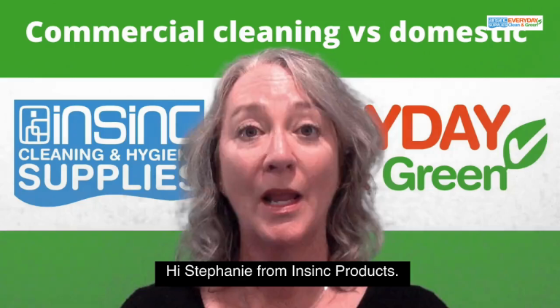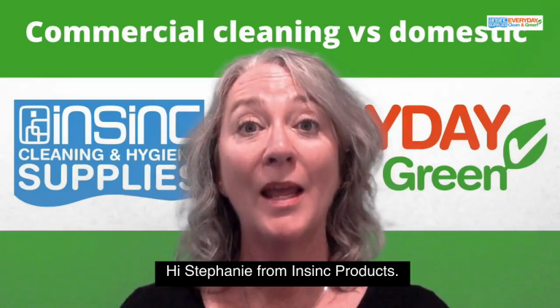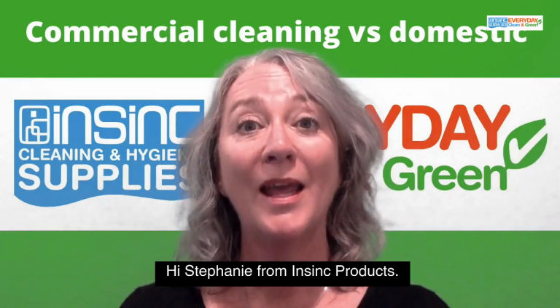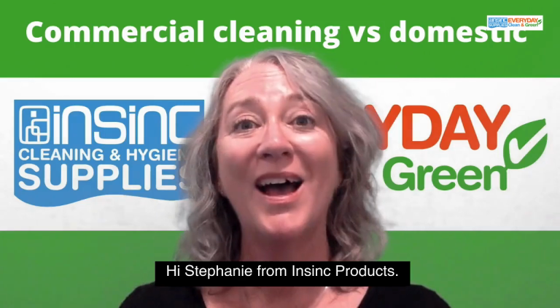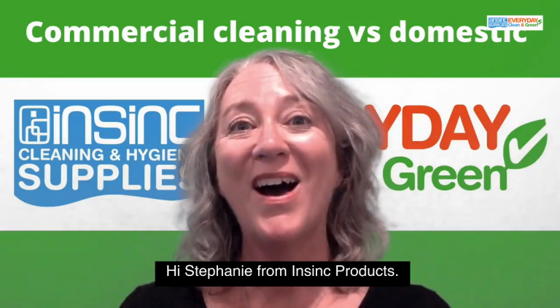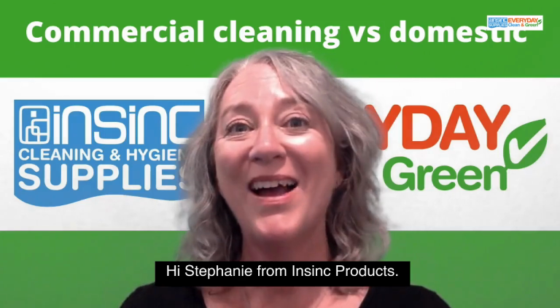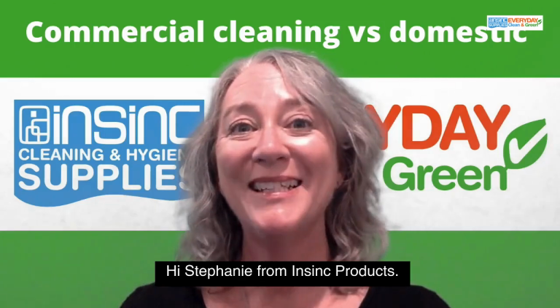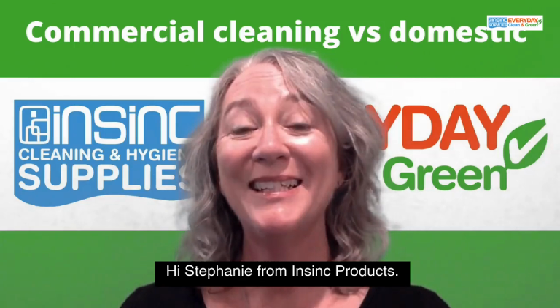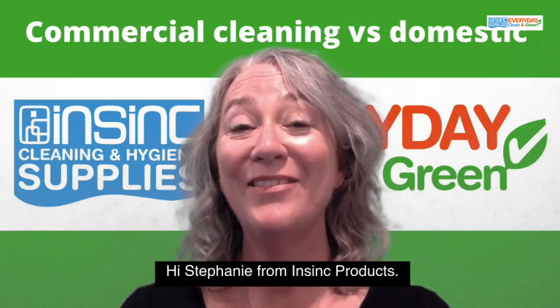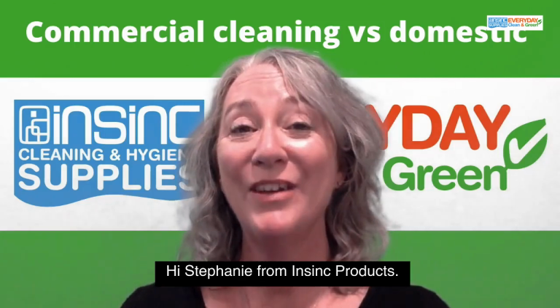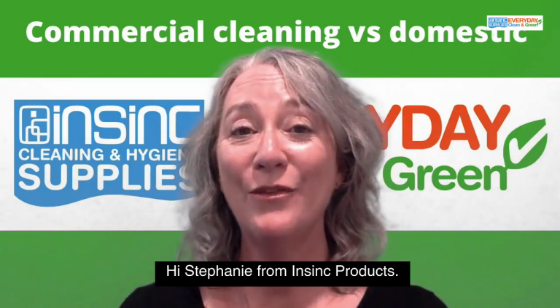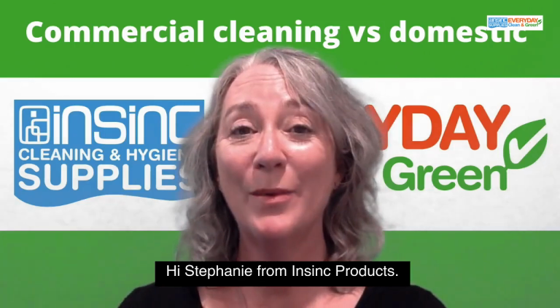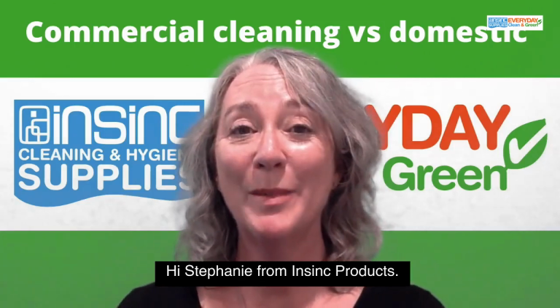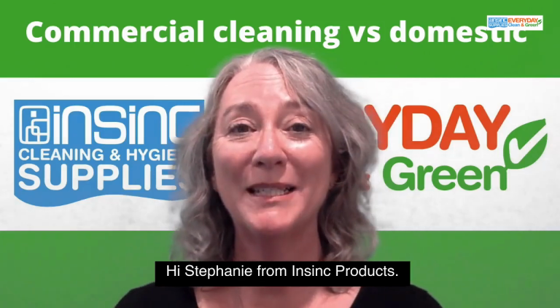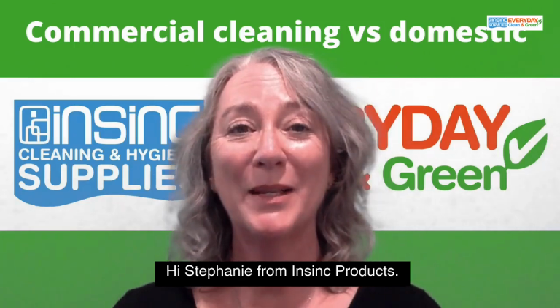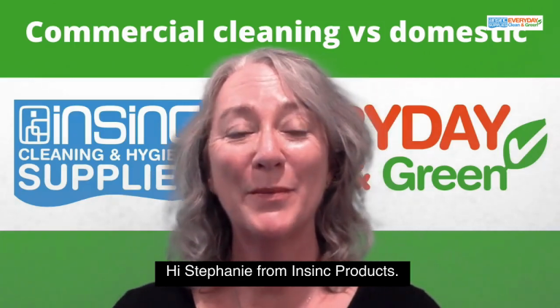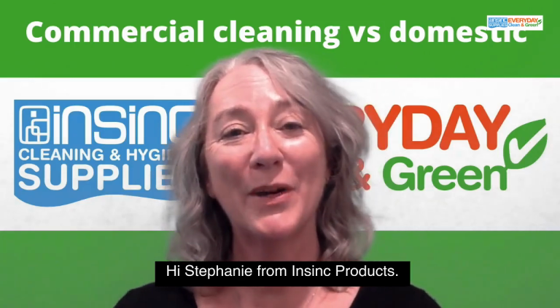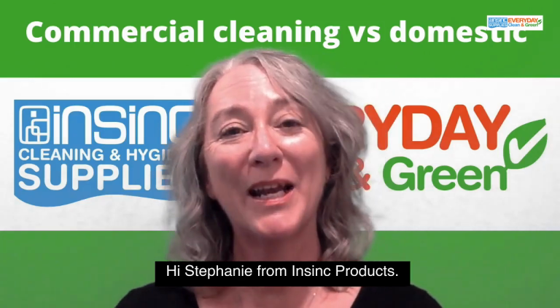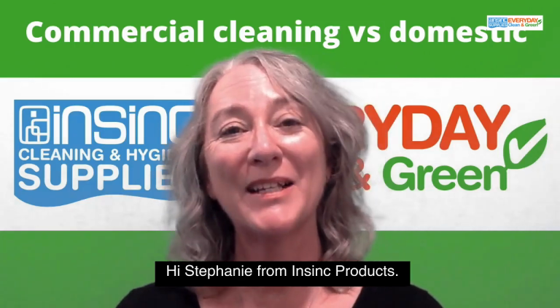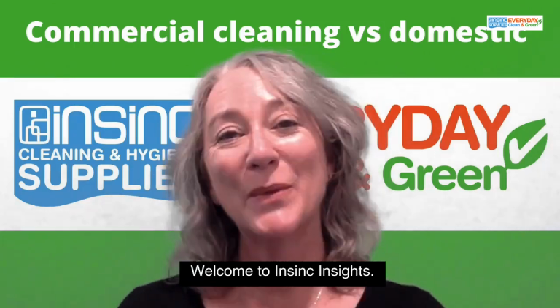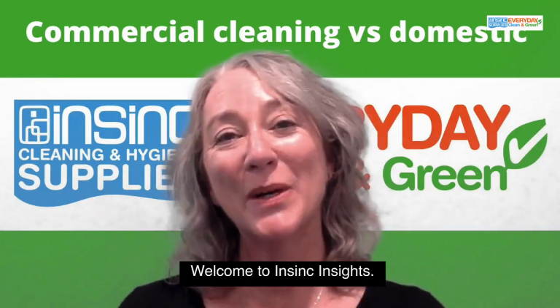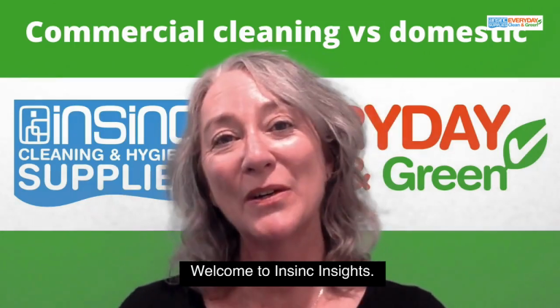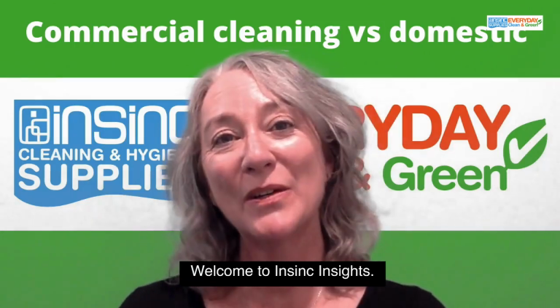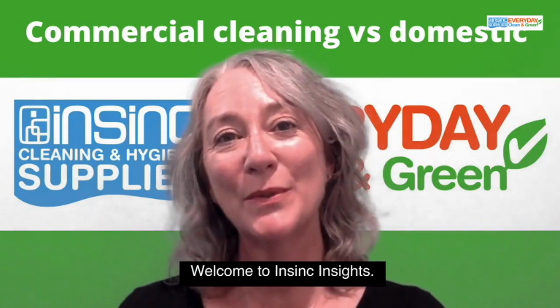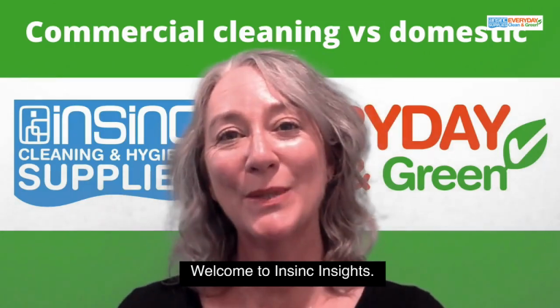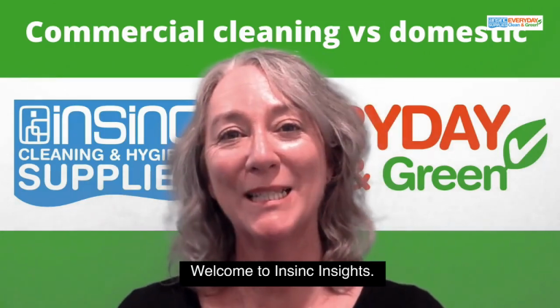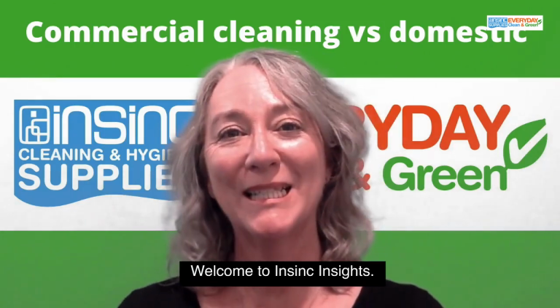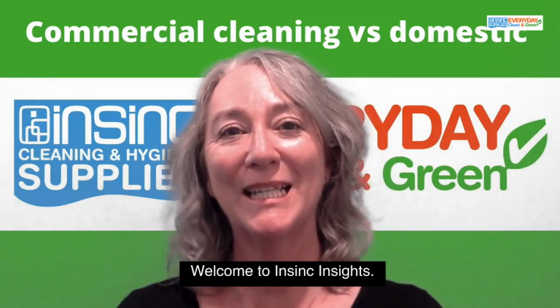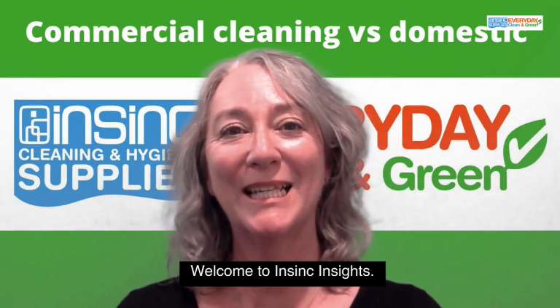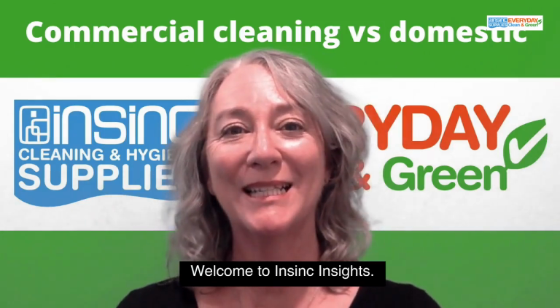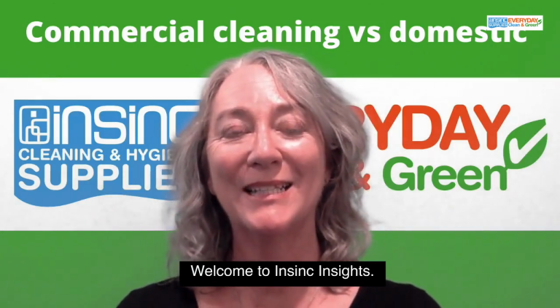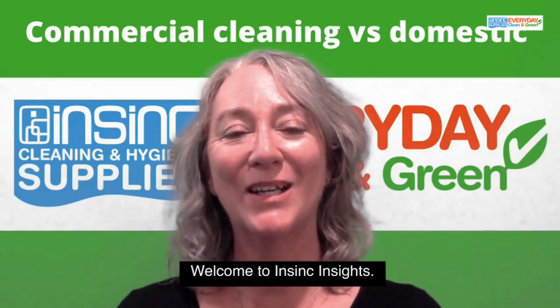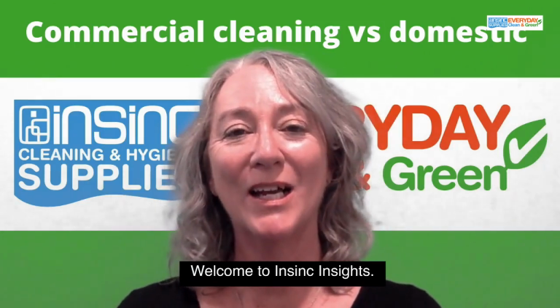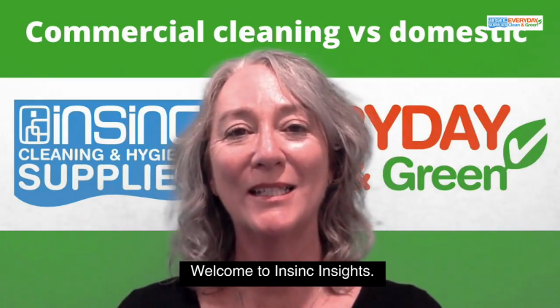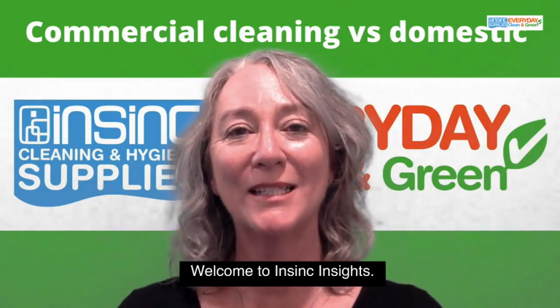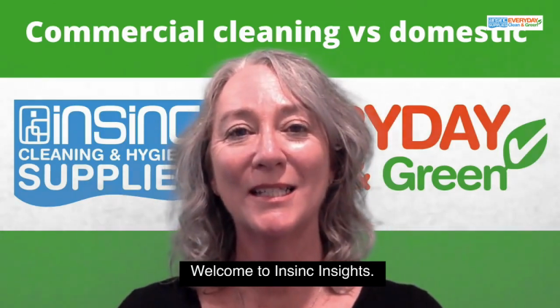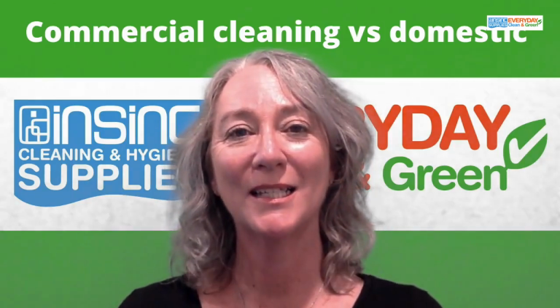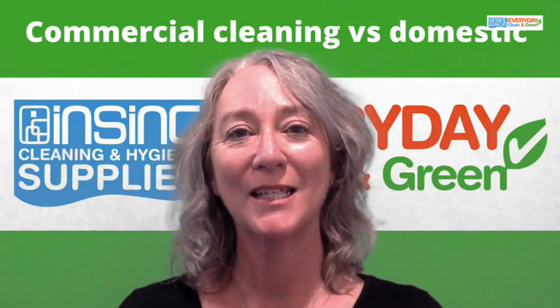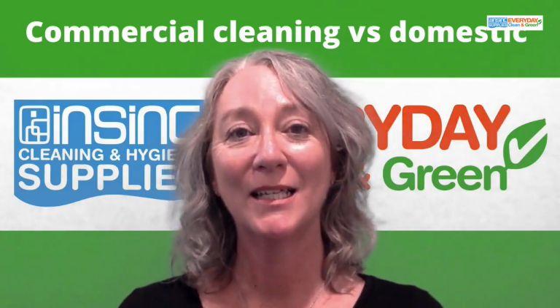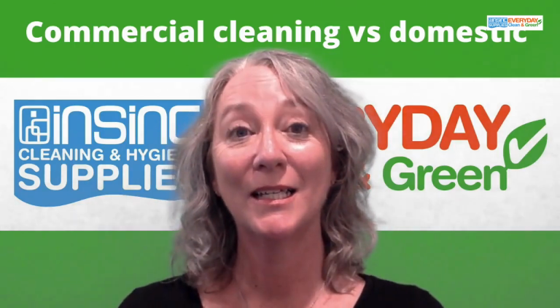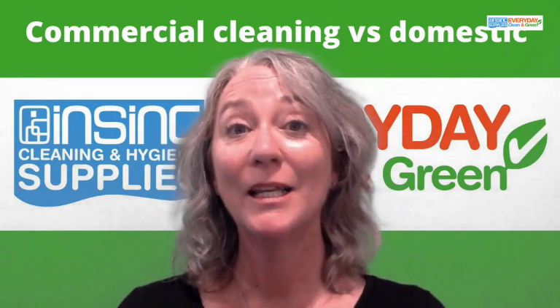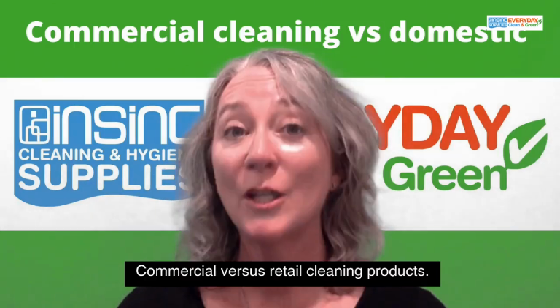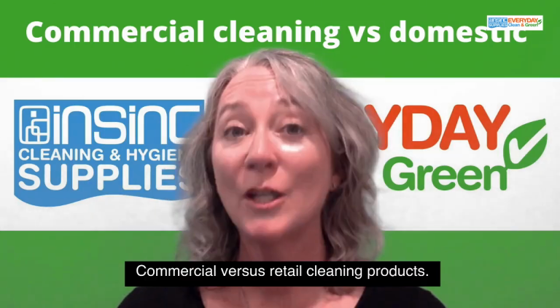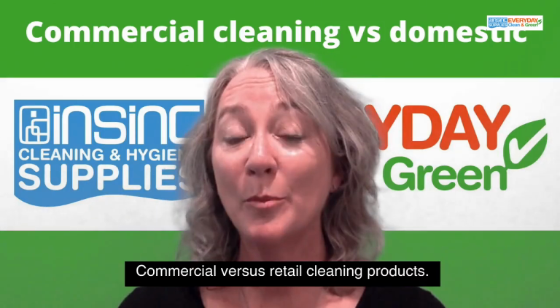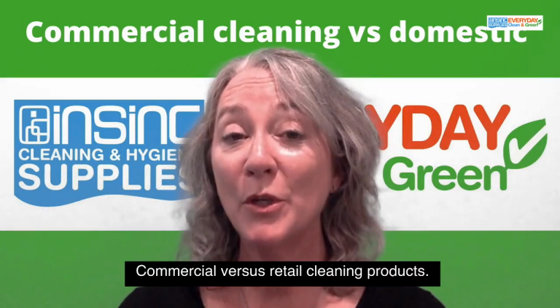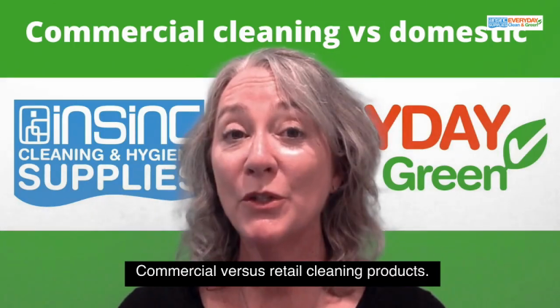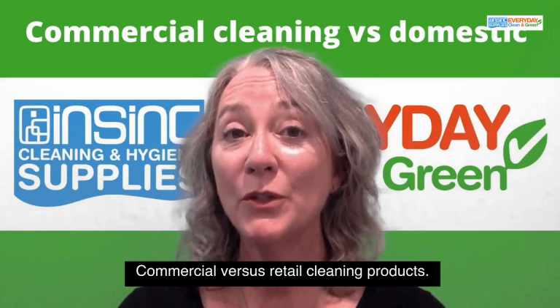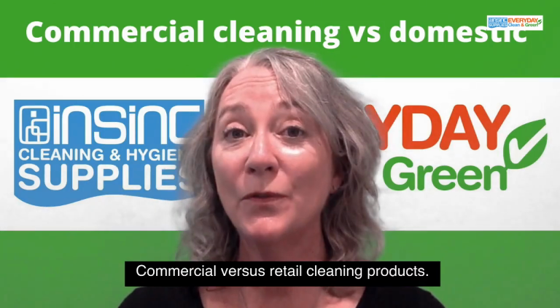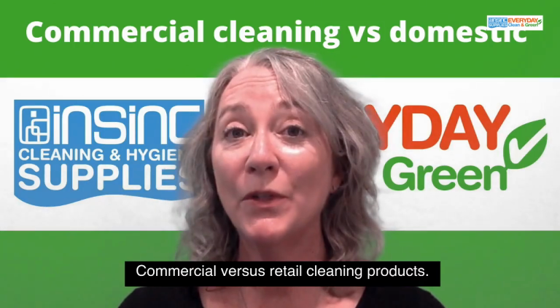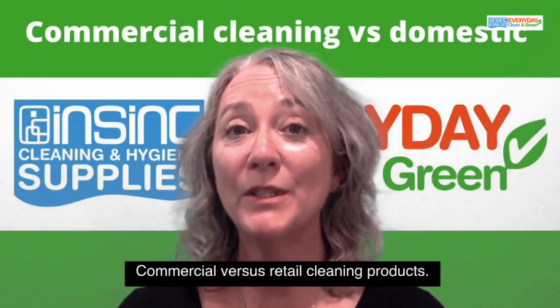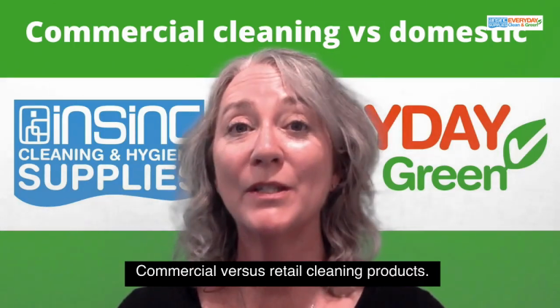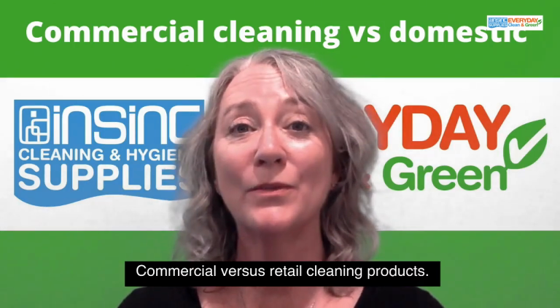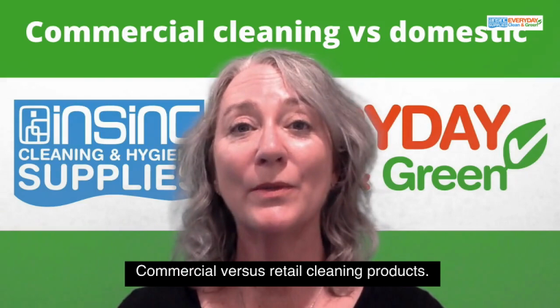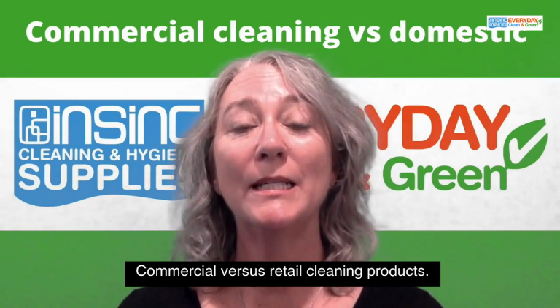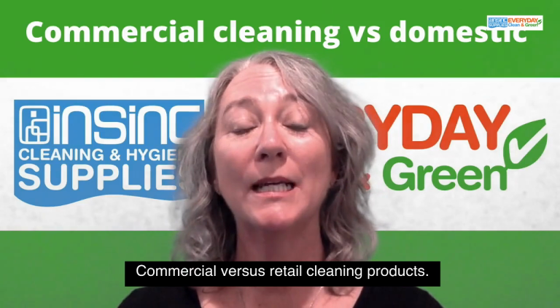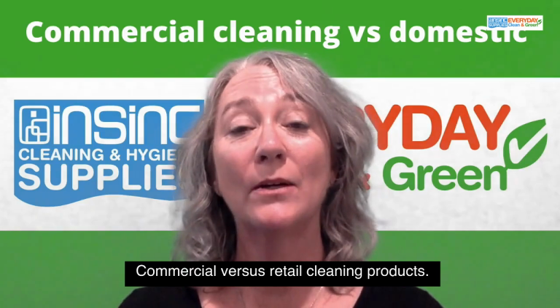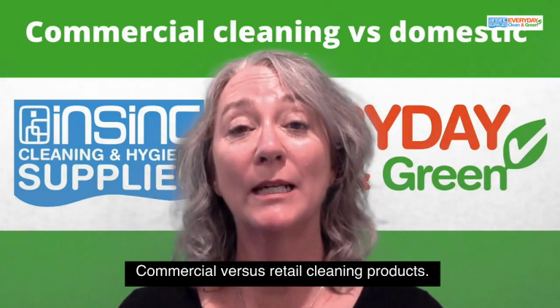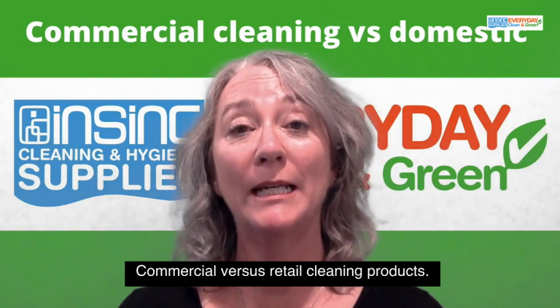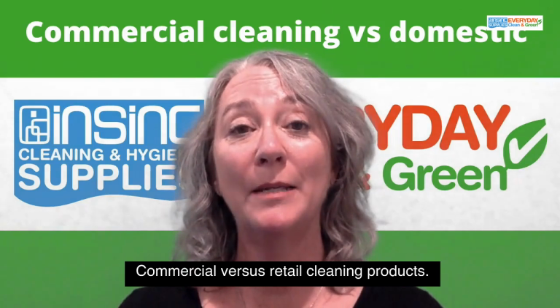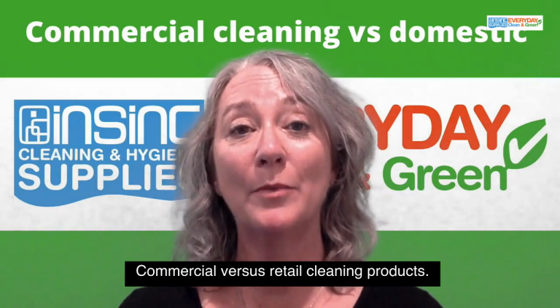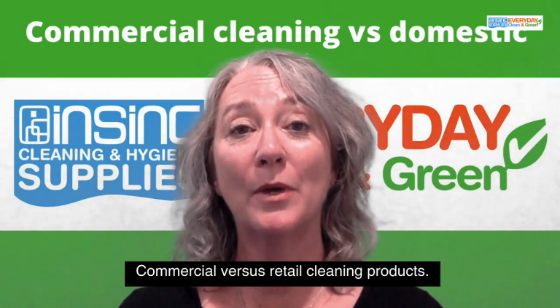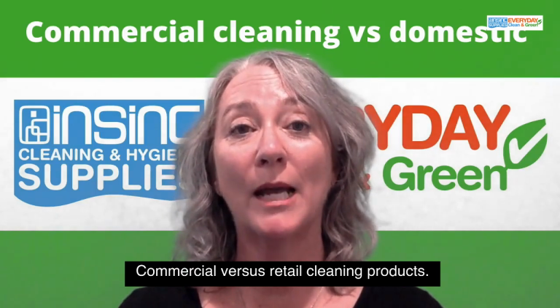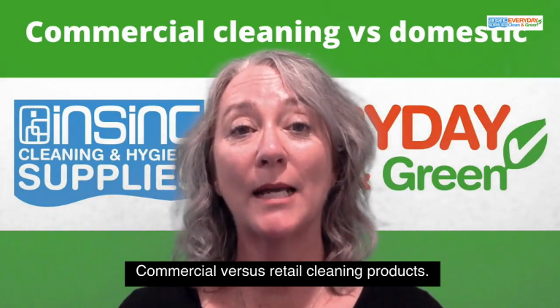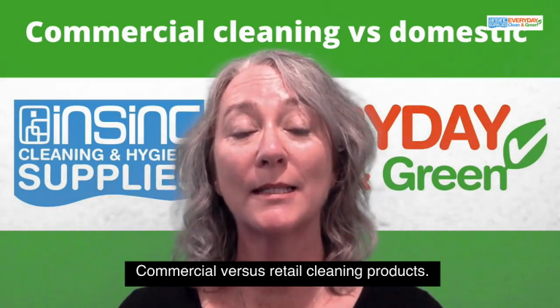Hi, Stephanie from InSync Products. Welcome to InSync Insights. Commercial versus retail cleaning products.